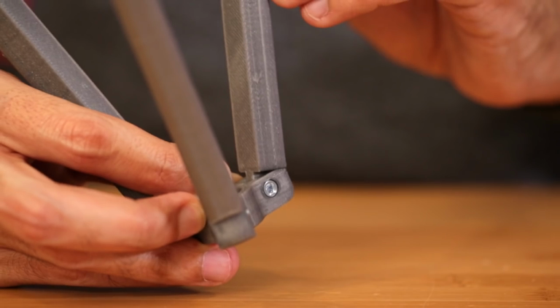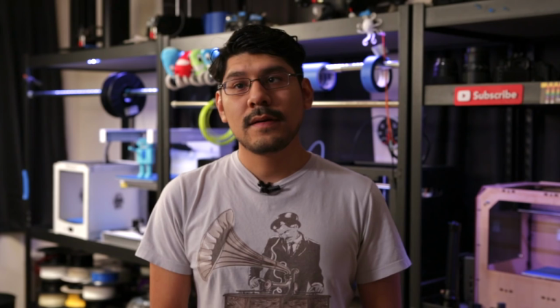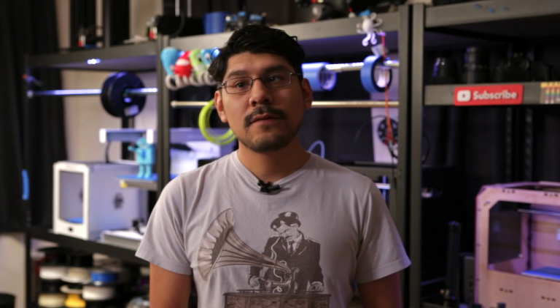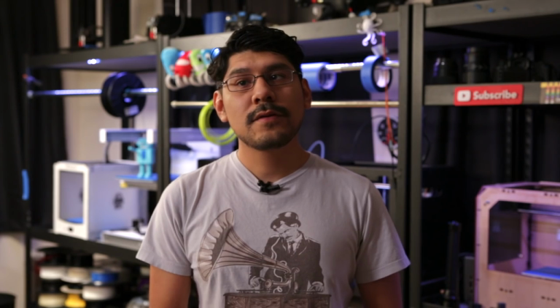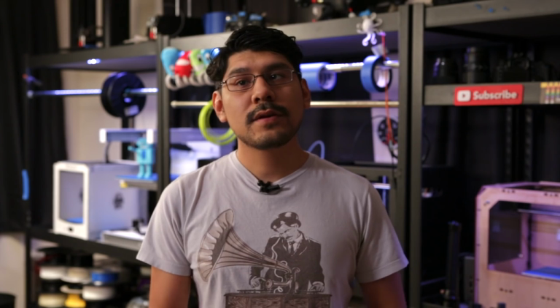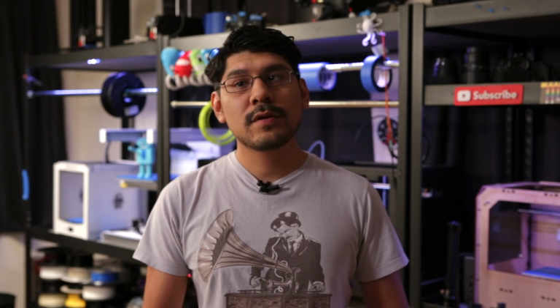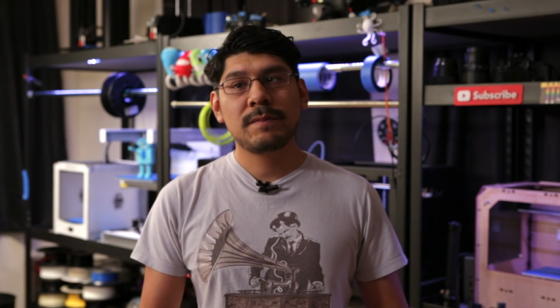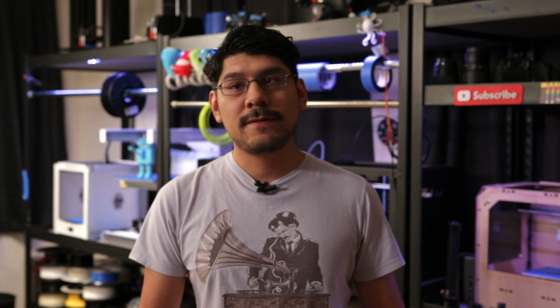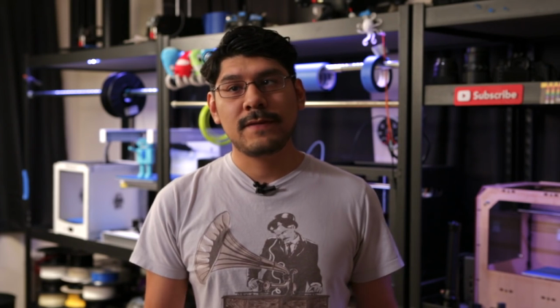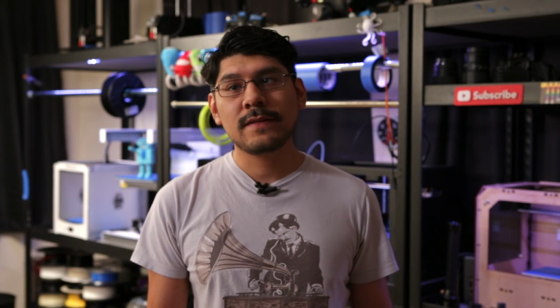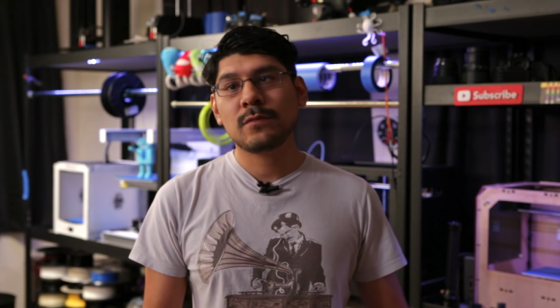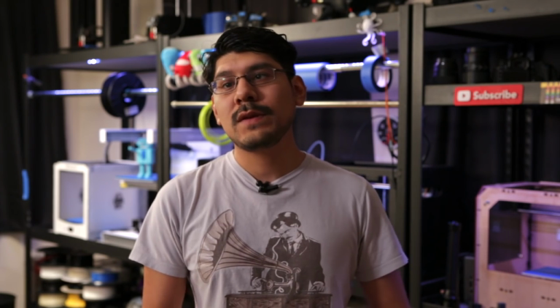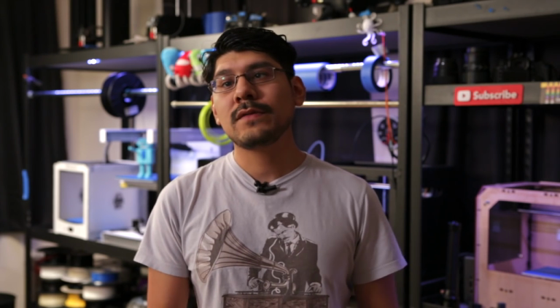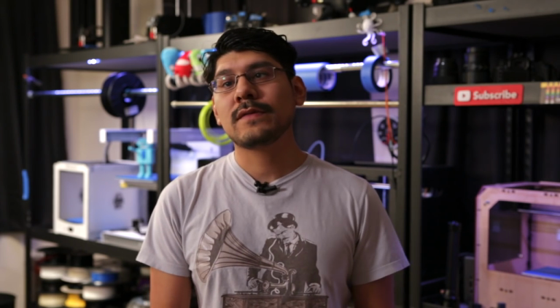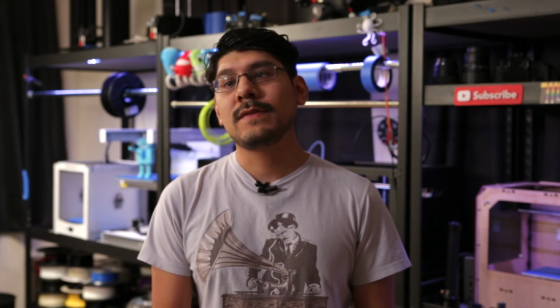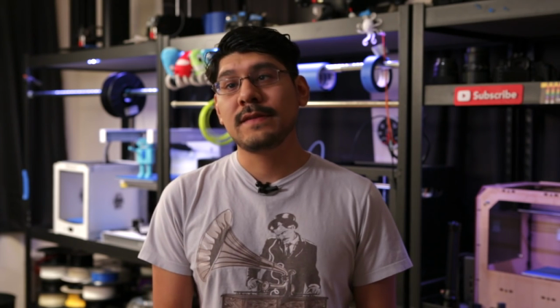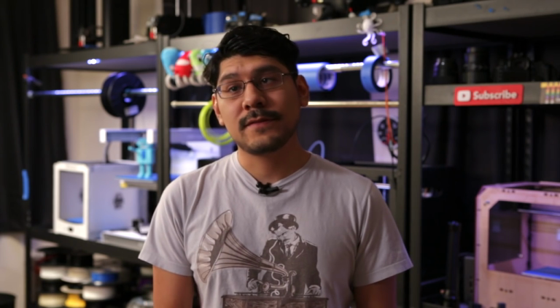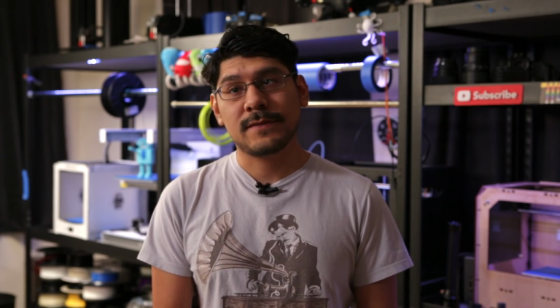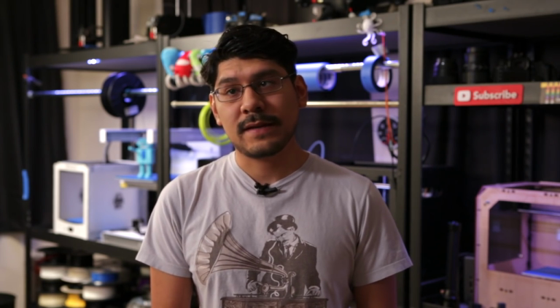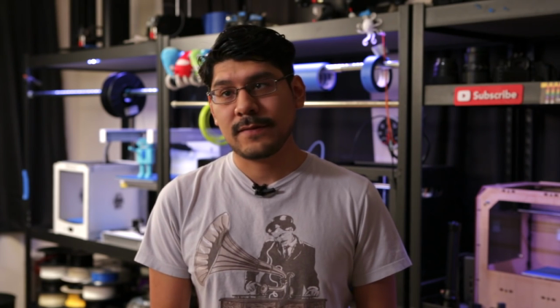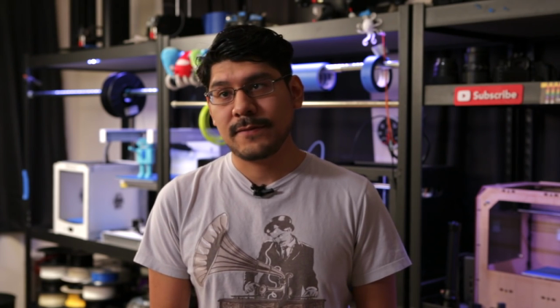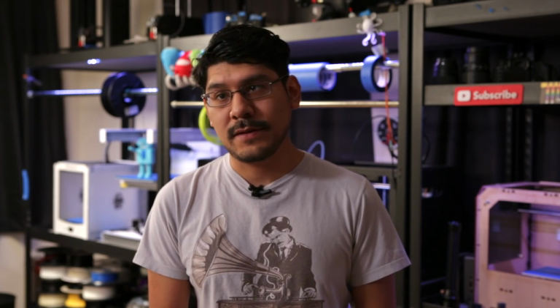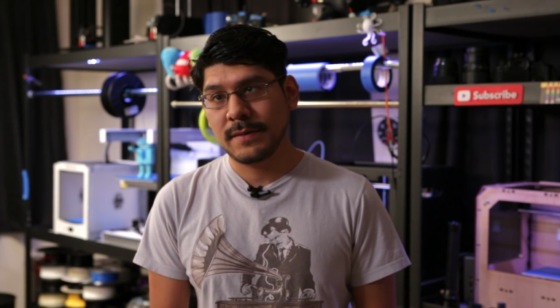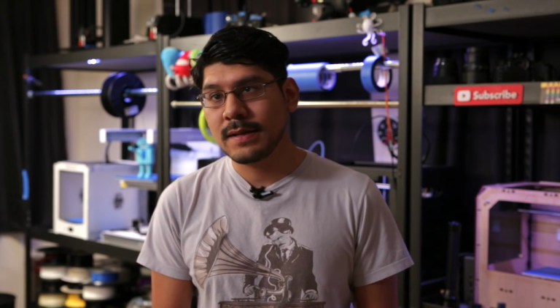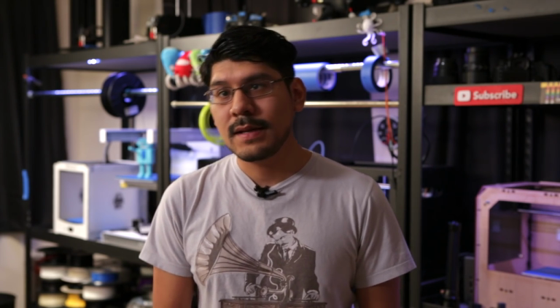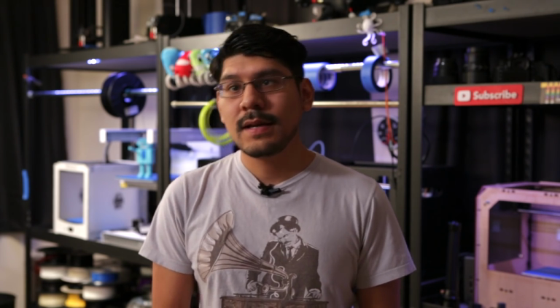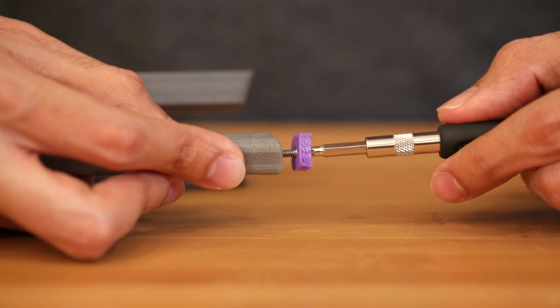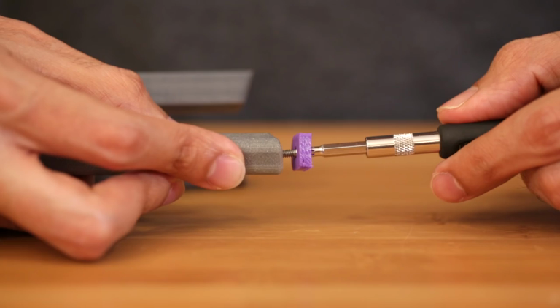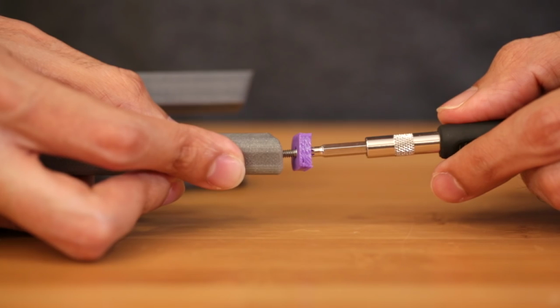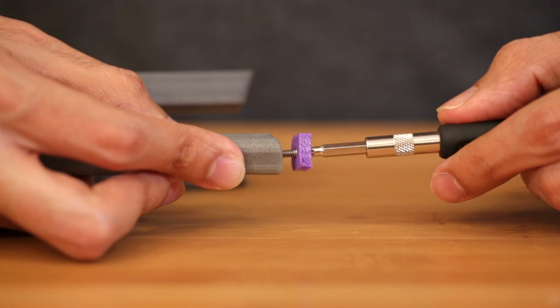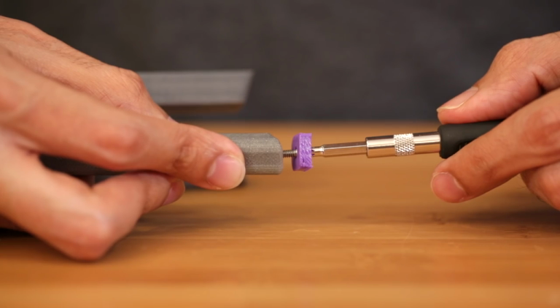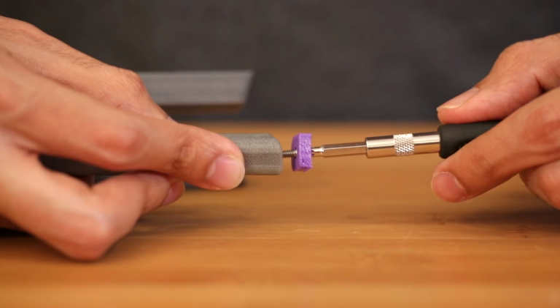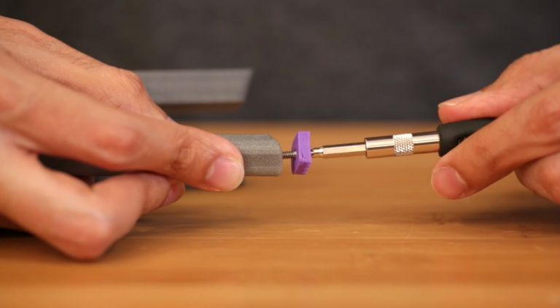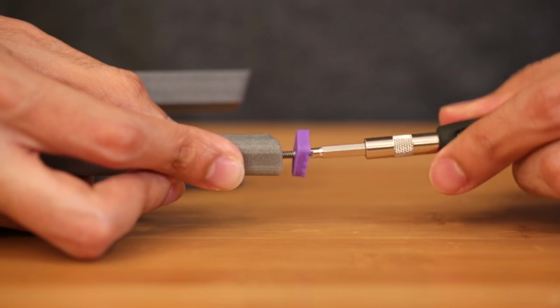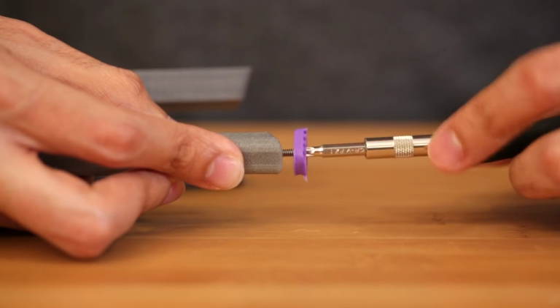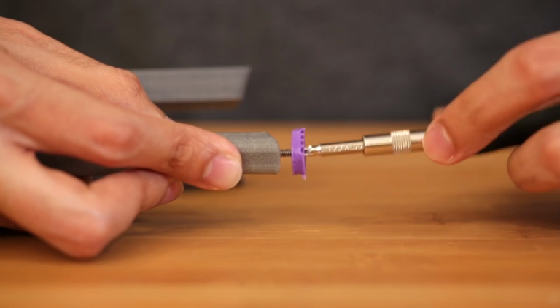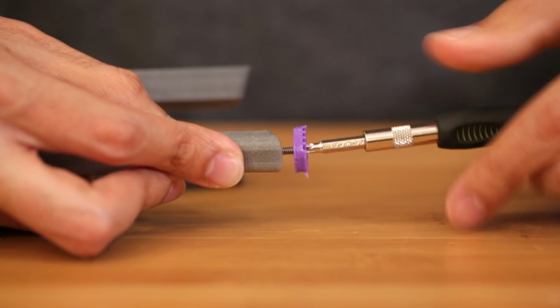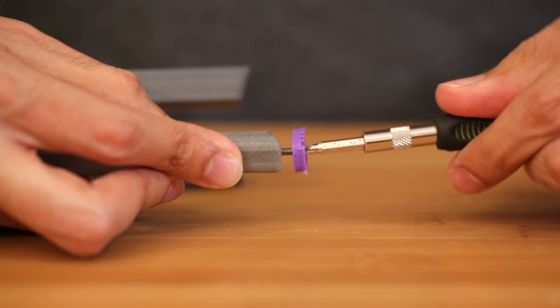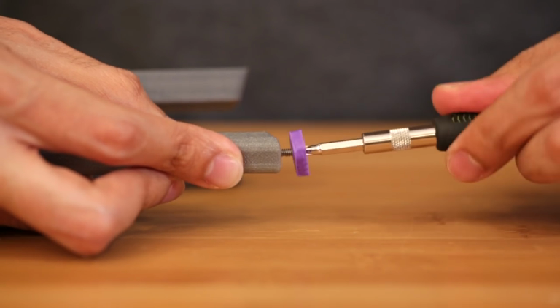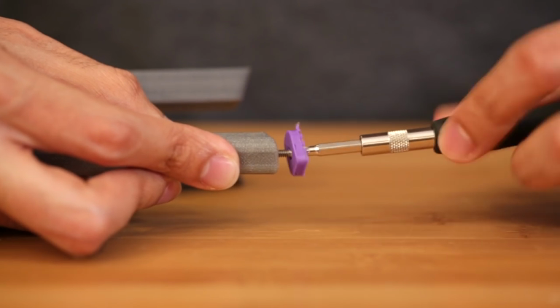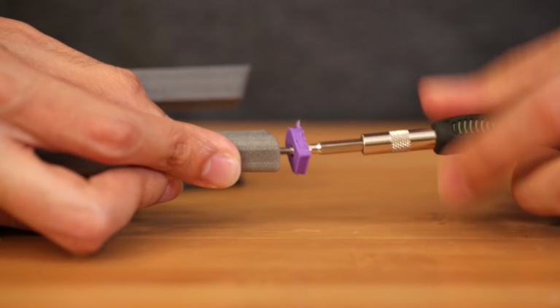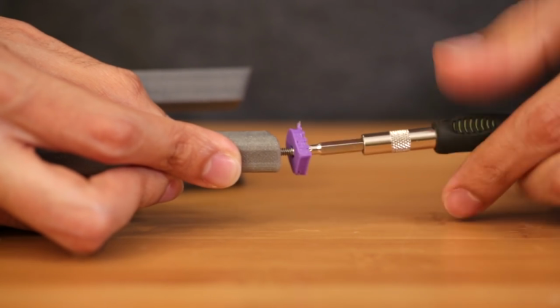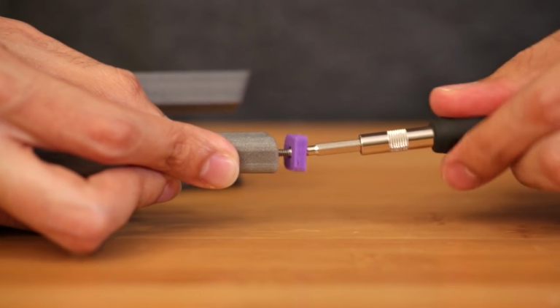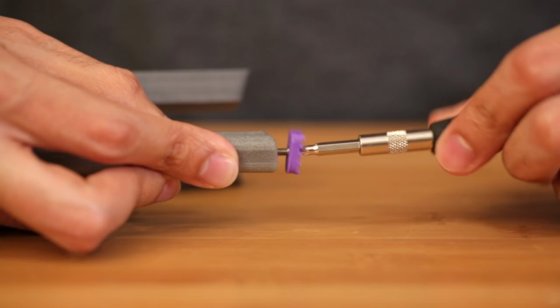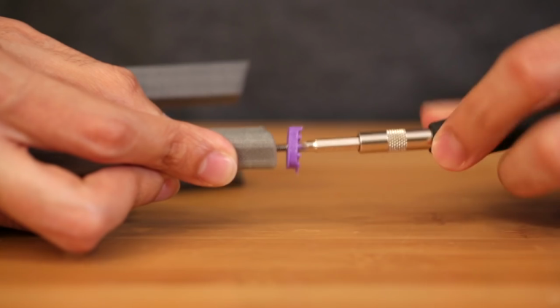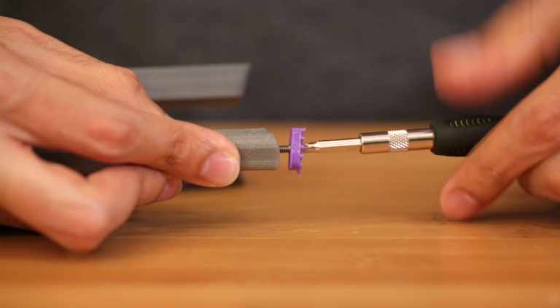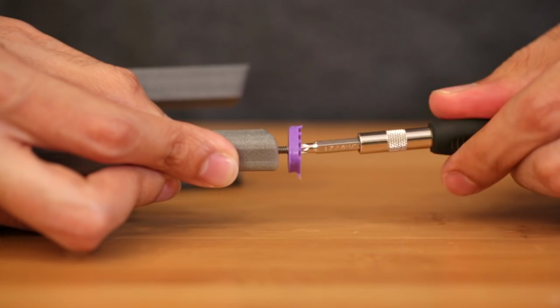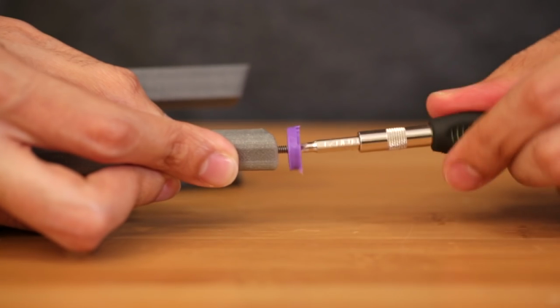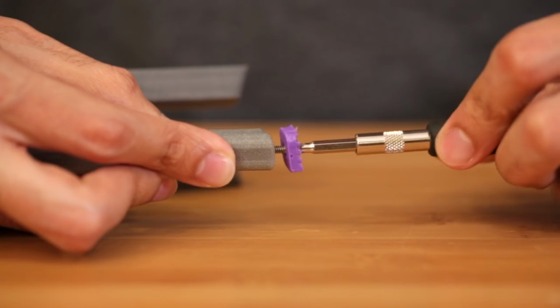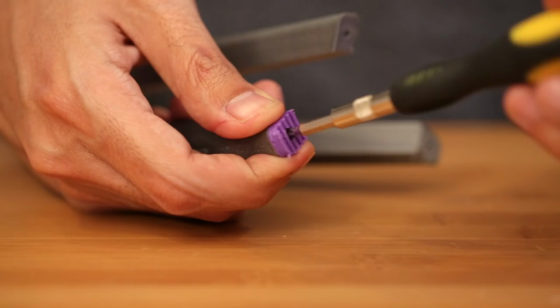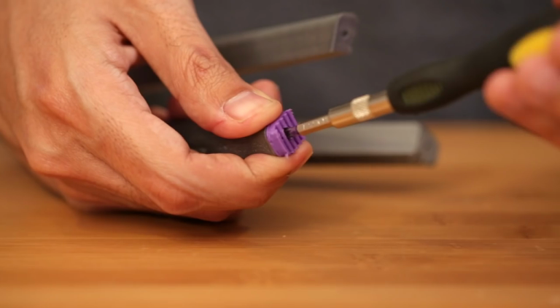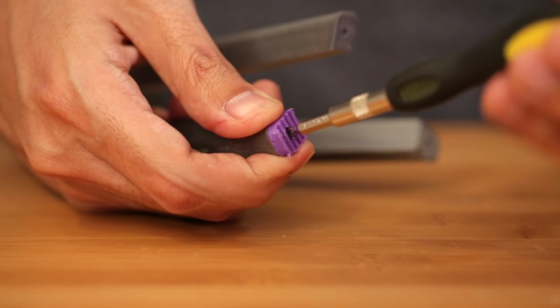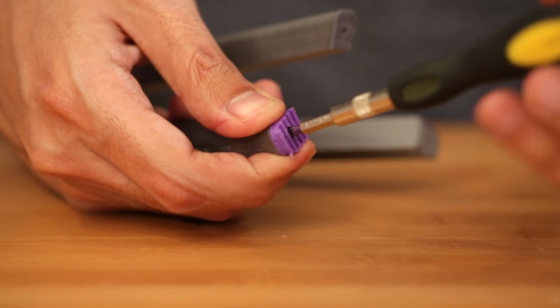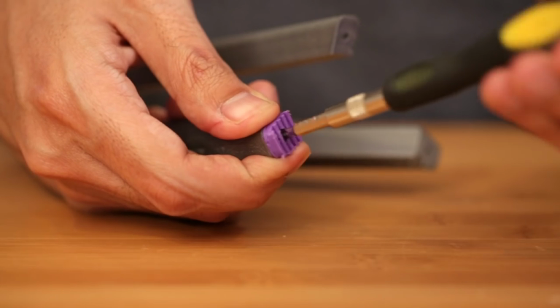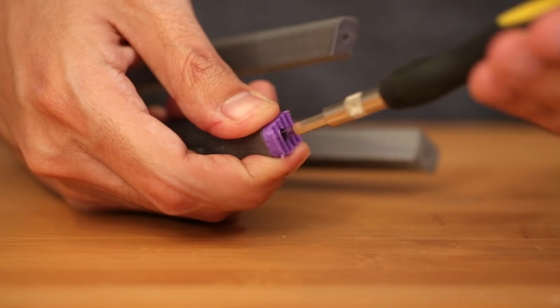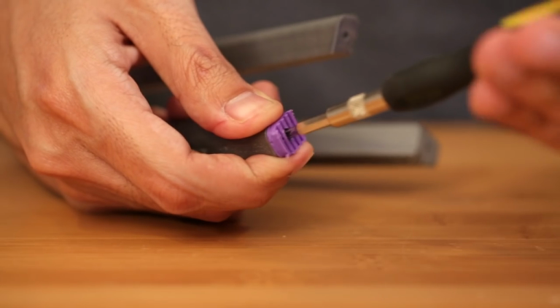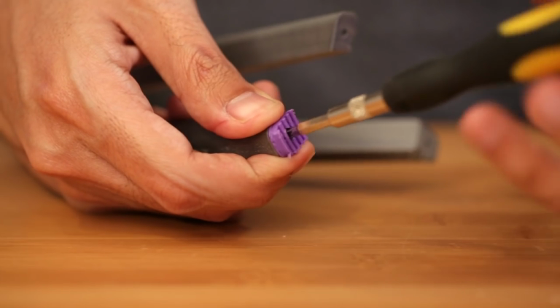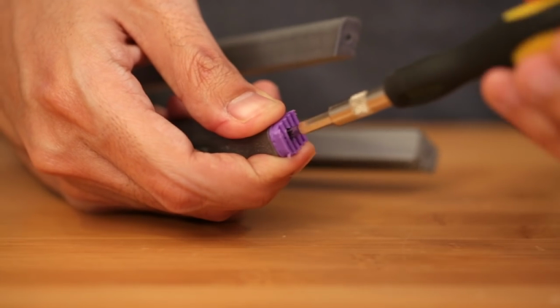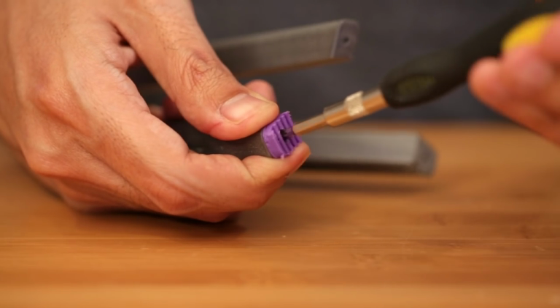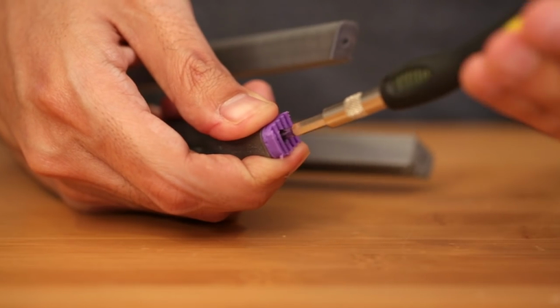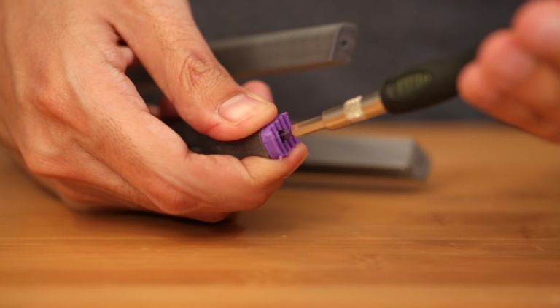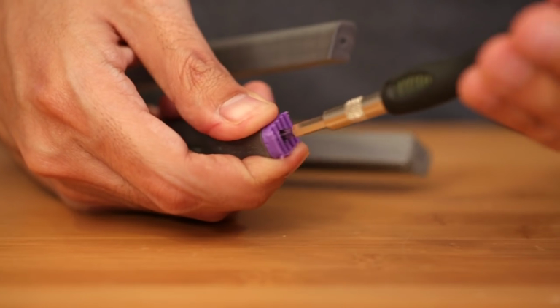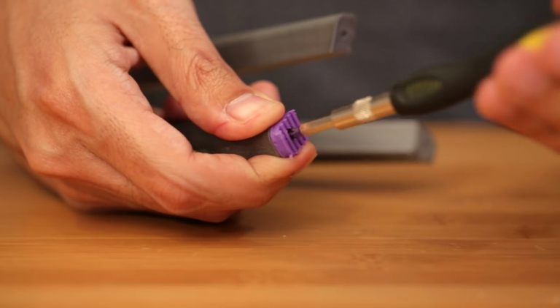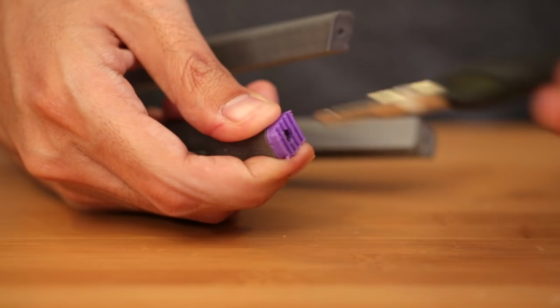For the grippy feet, we use NinjaFlex filament, and we can simply insert another screw here and just fasten it to the bottom of the tripod leg.